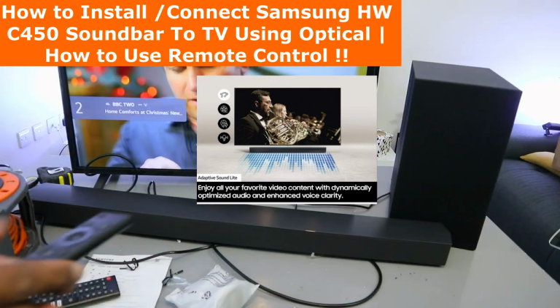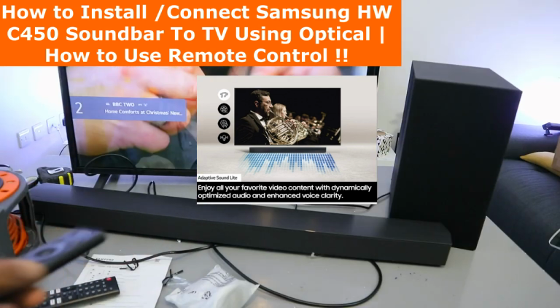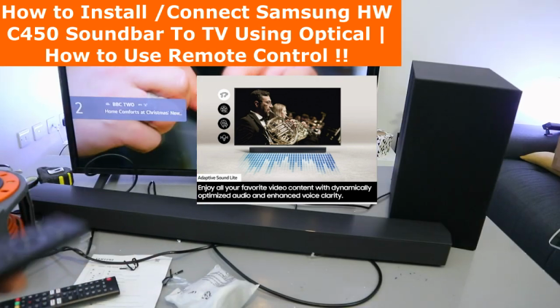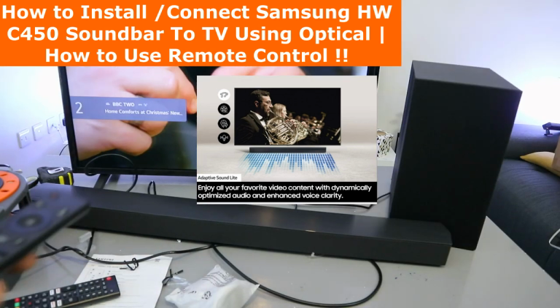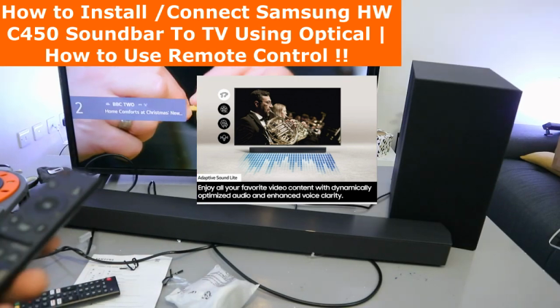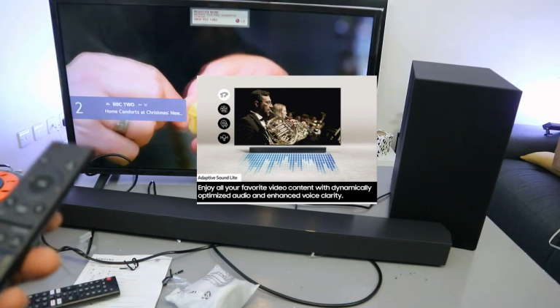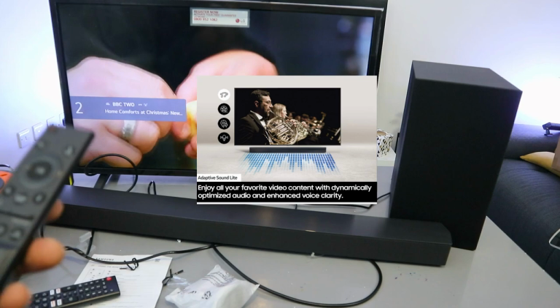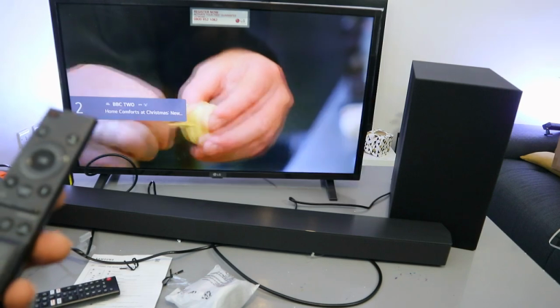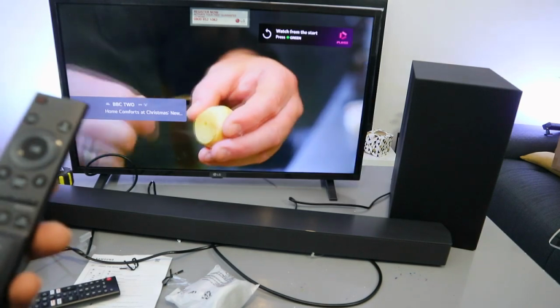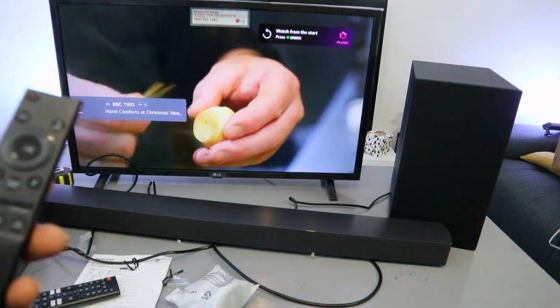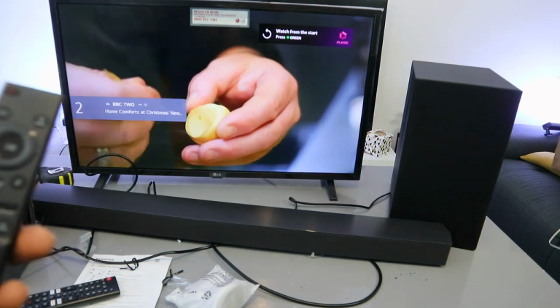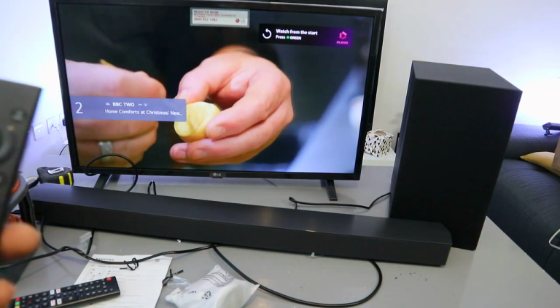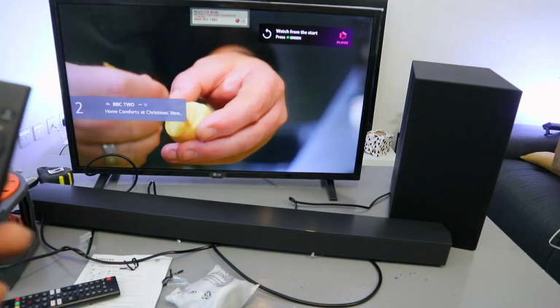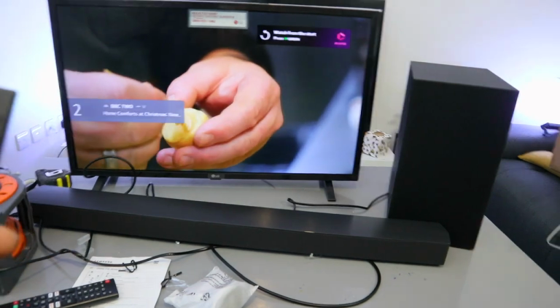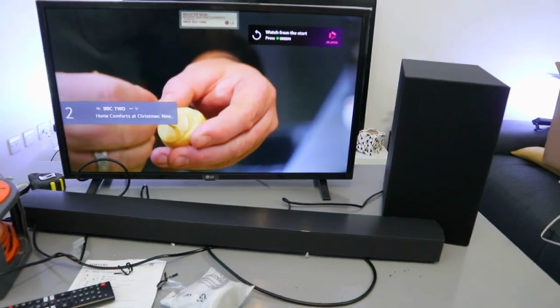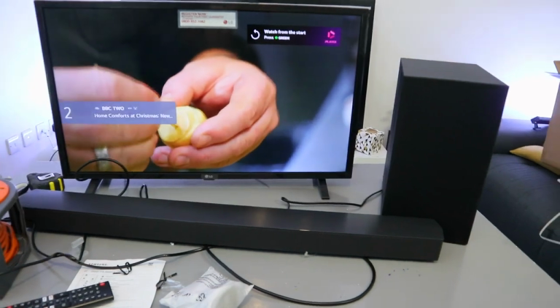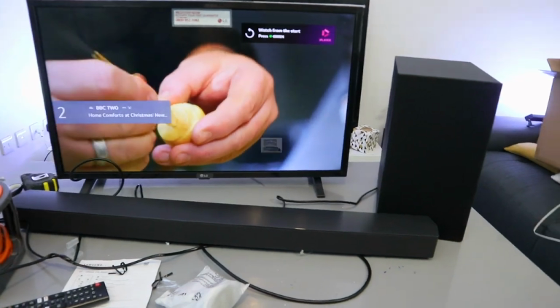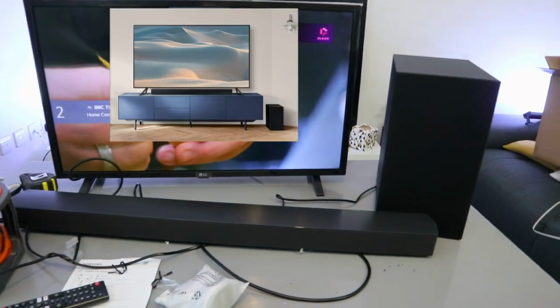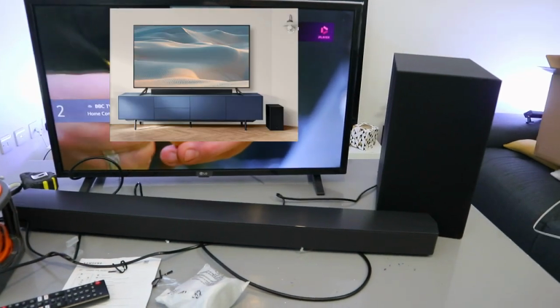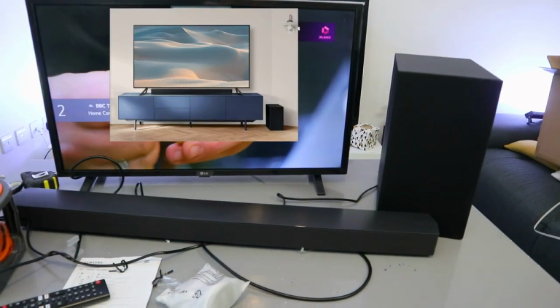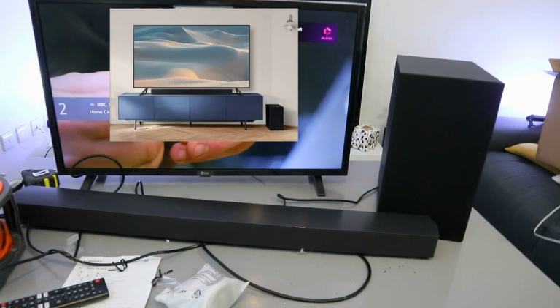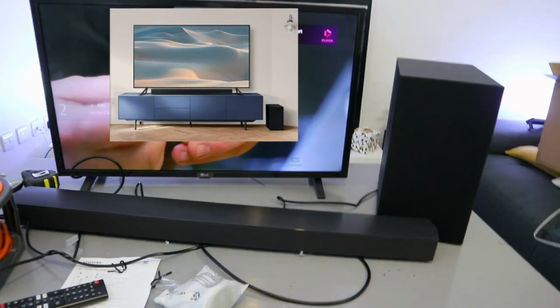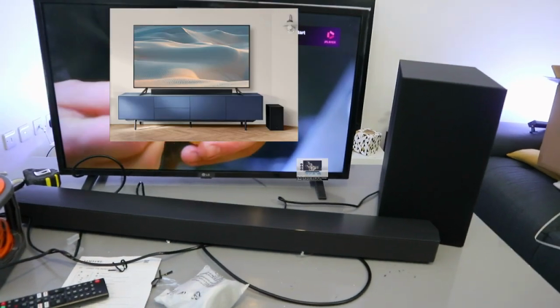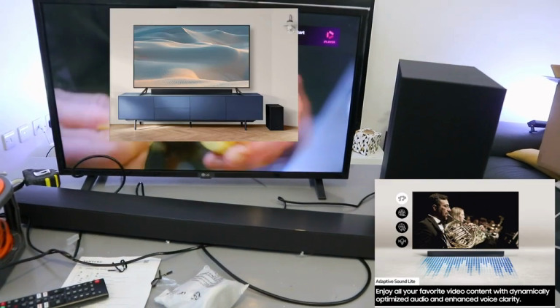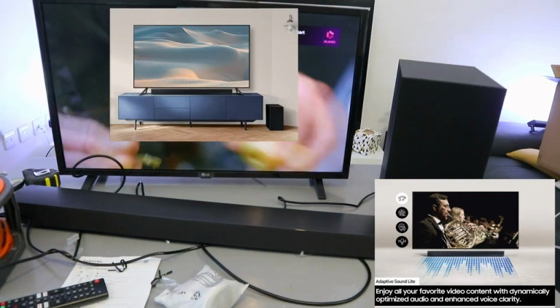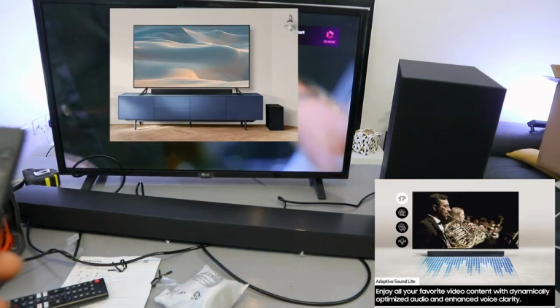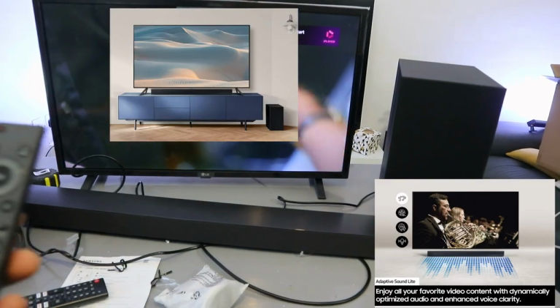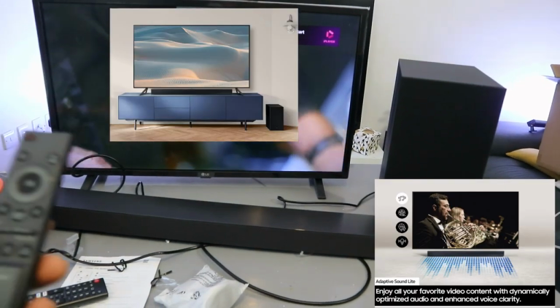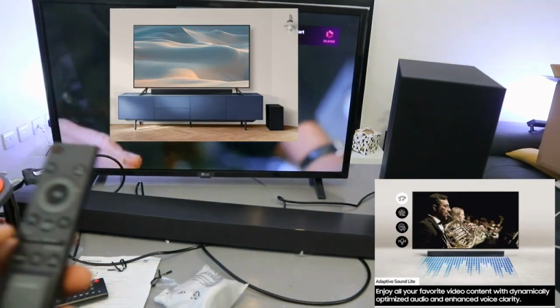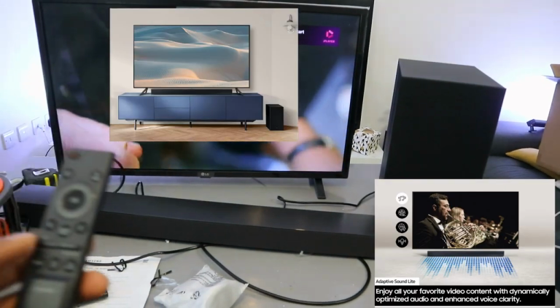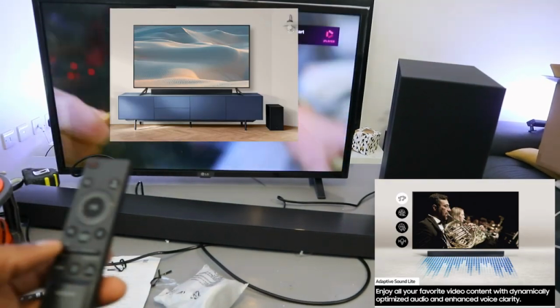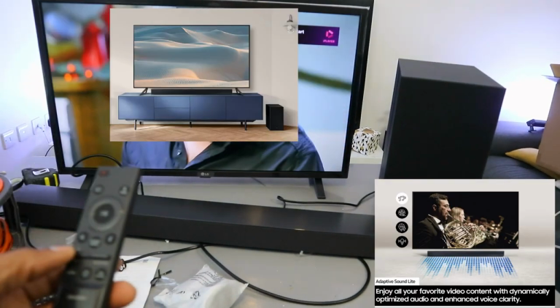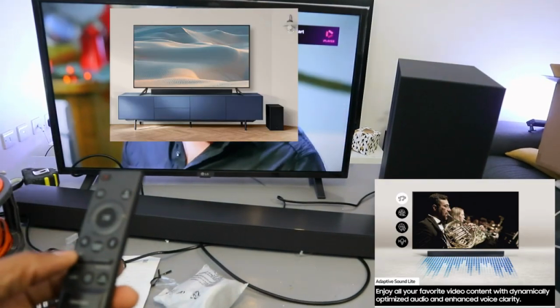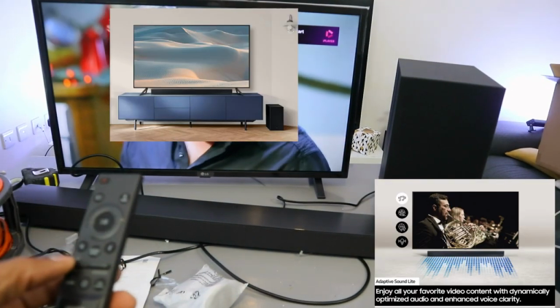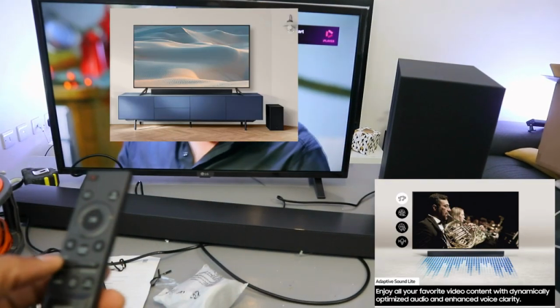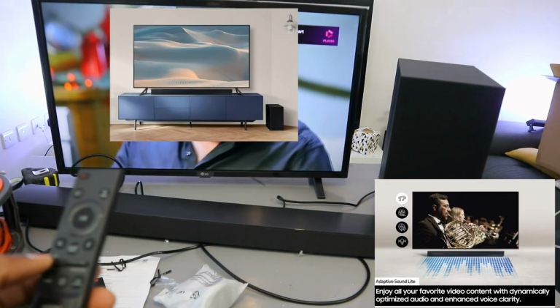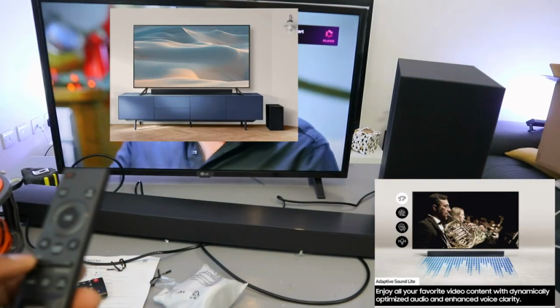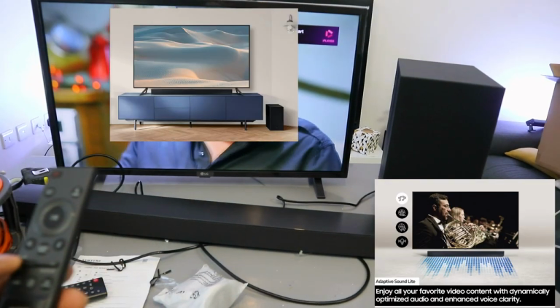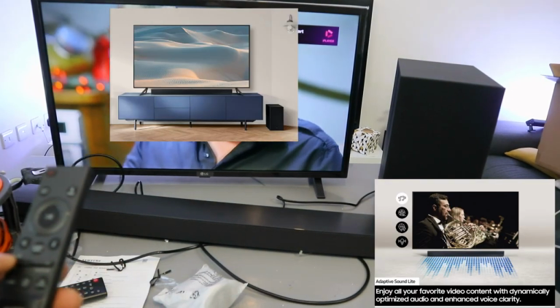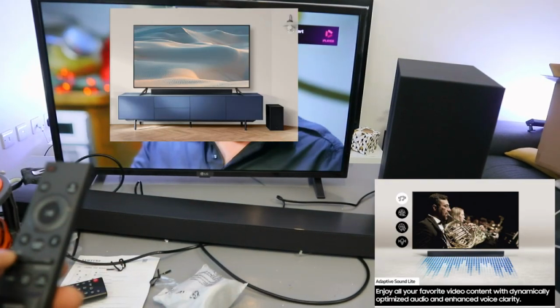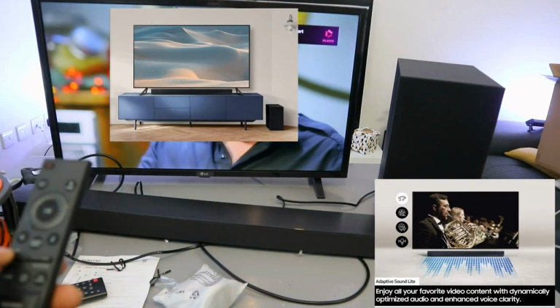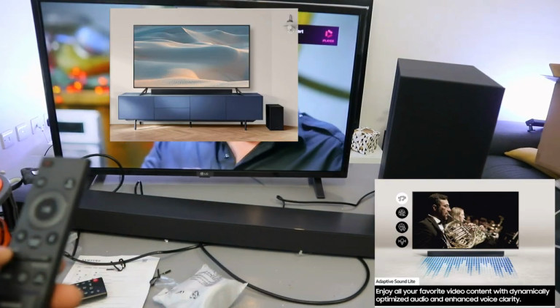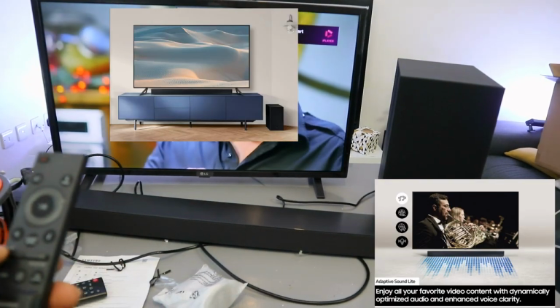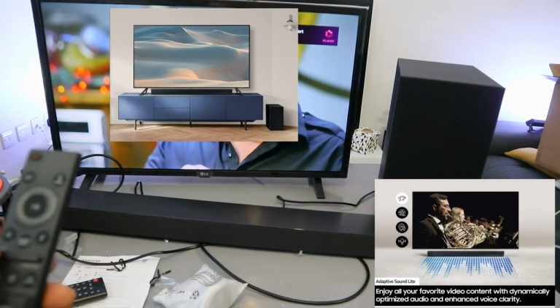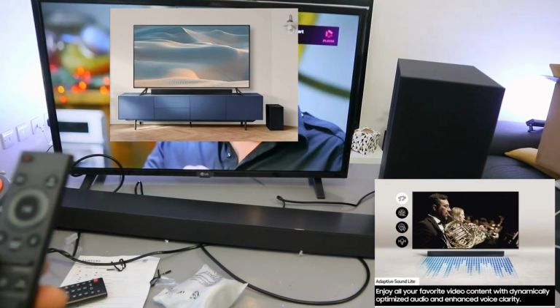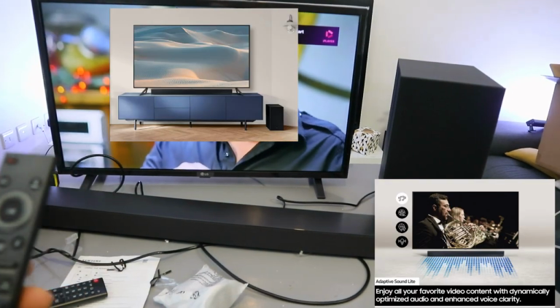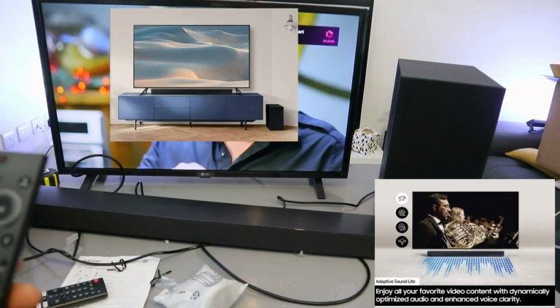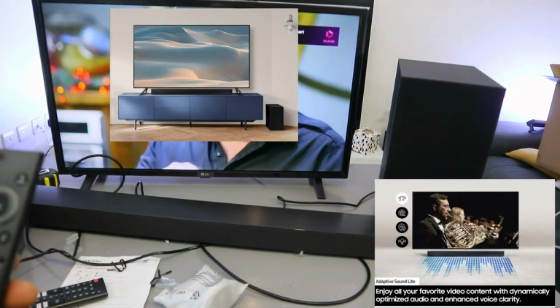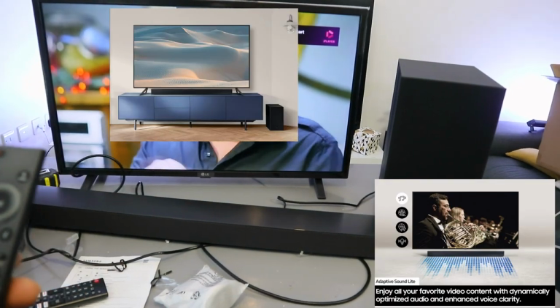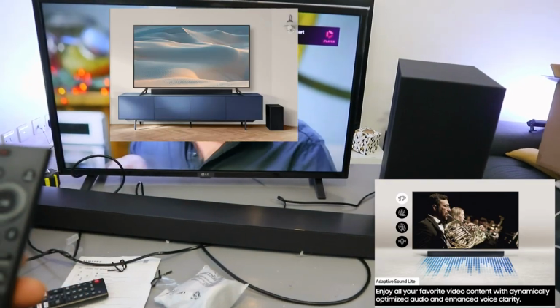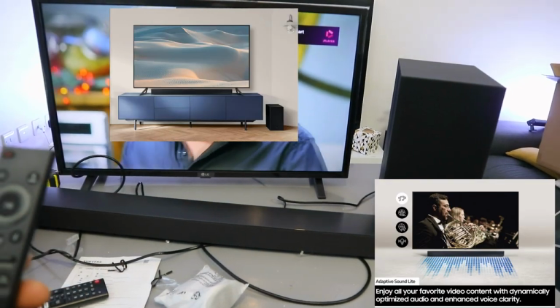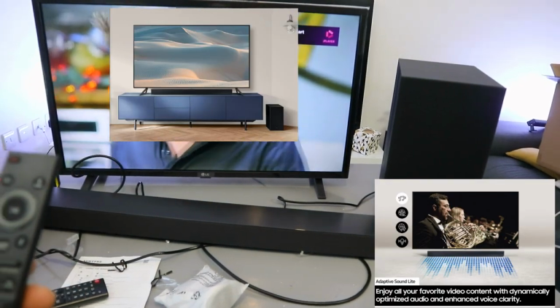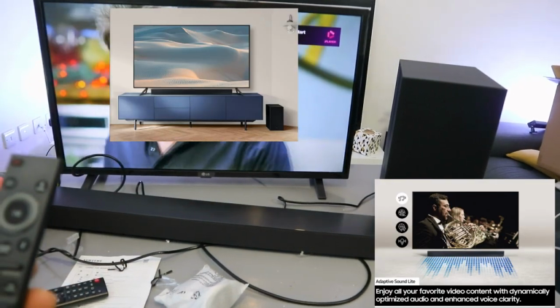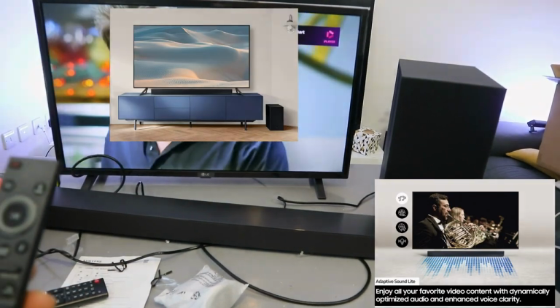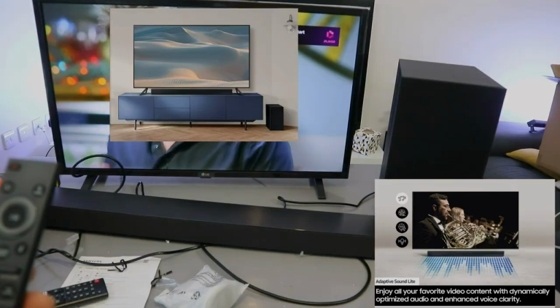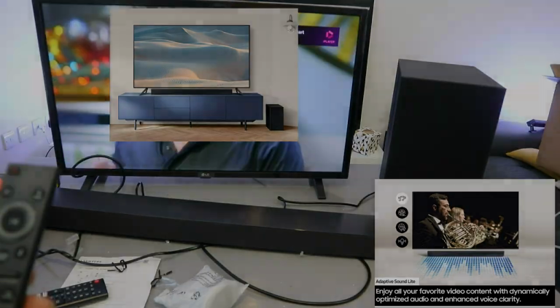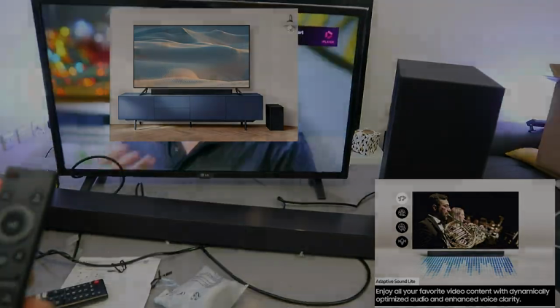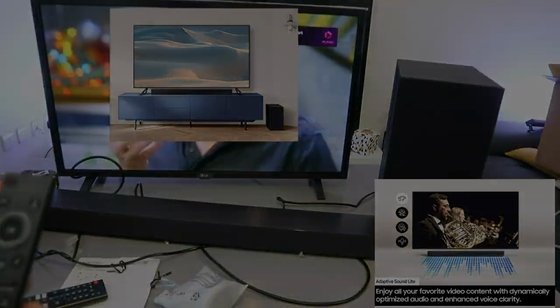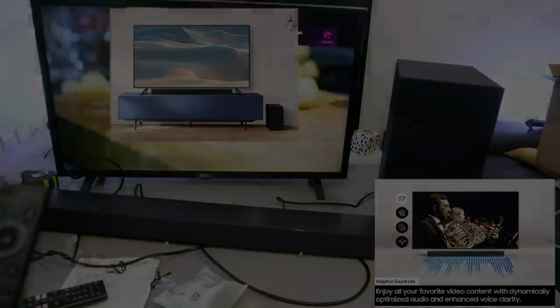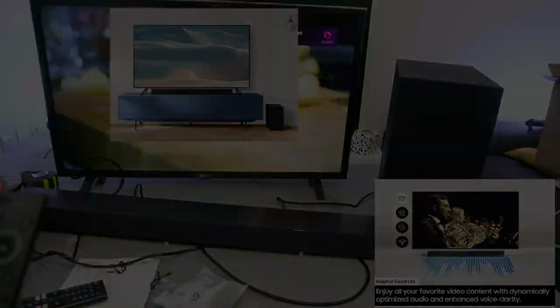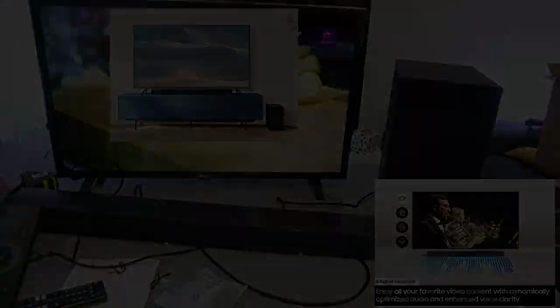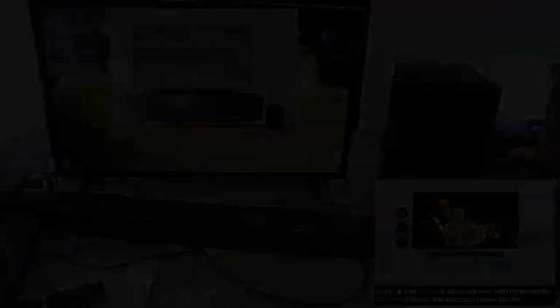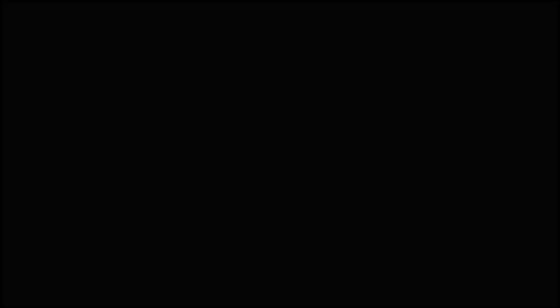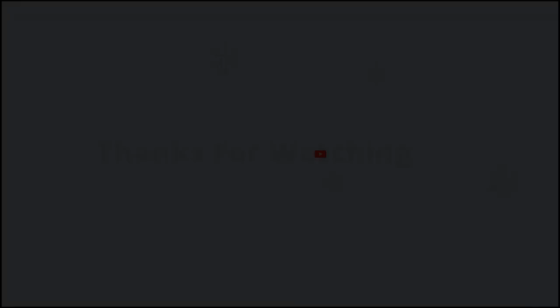This is how to connect this soundbar to your TV using an optical cable. Thank you very much and stay blessed.